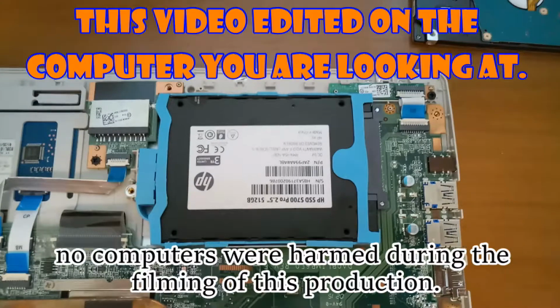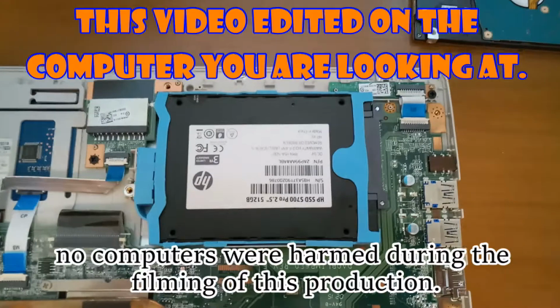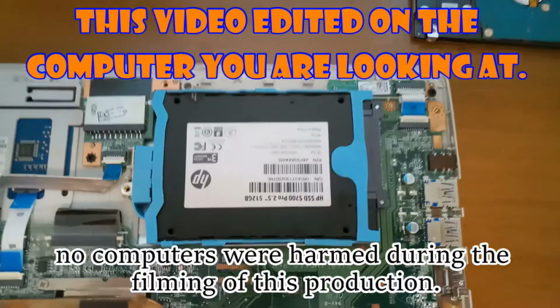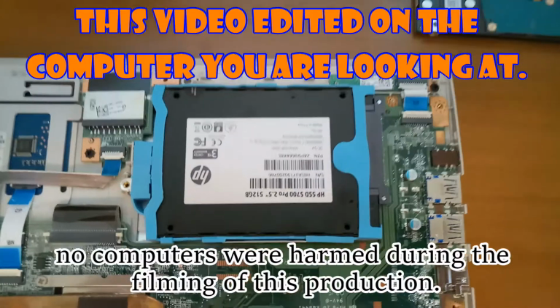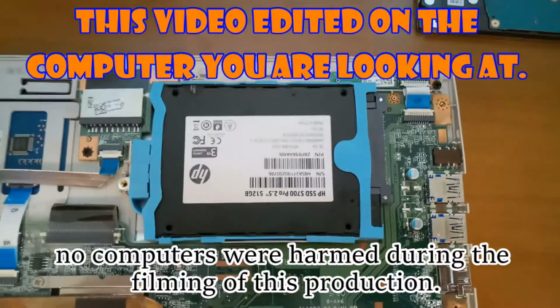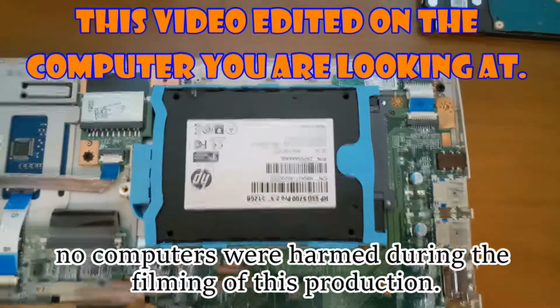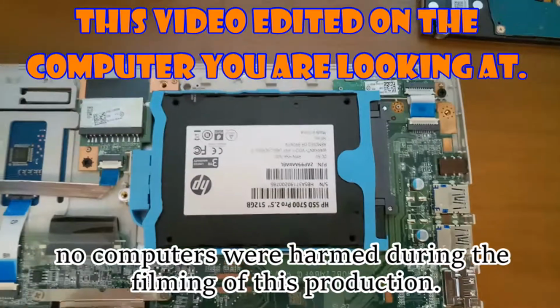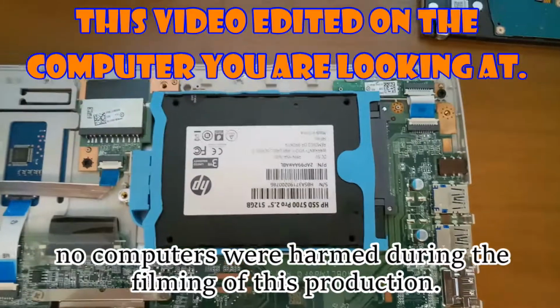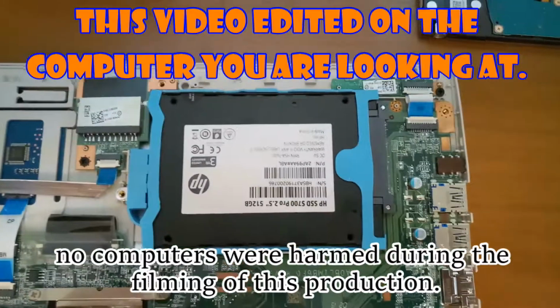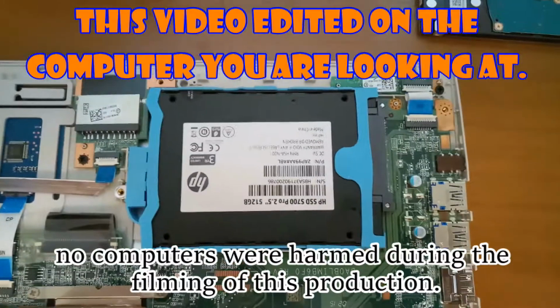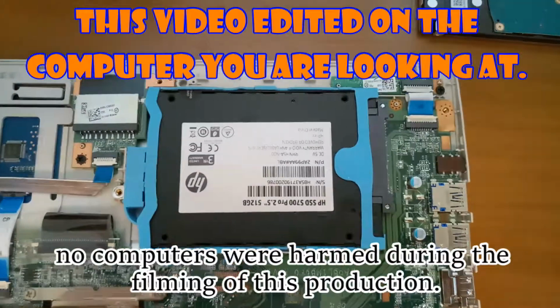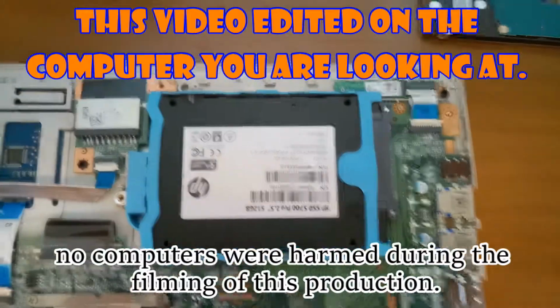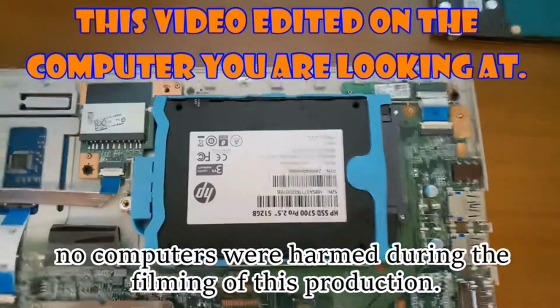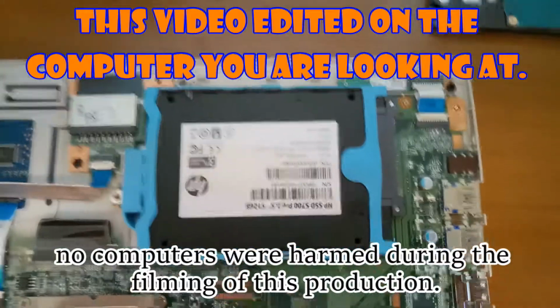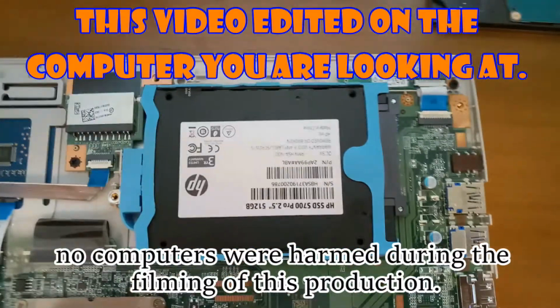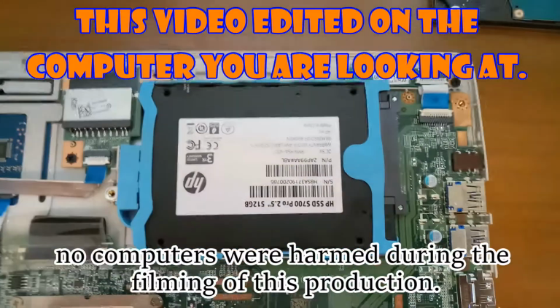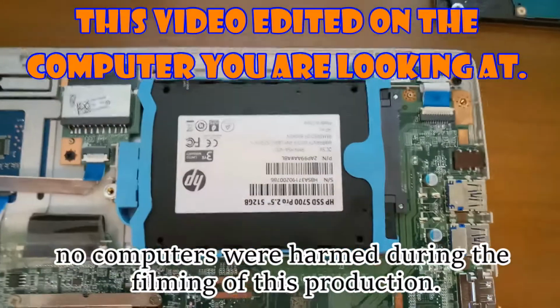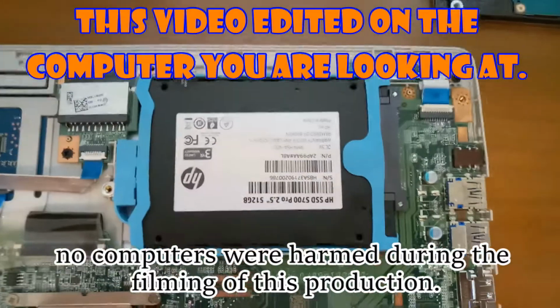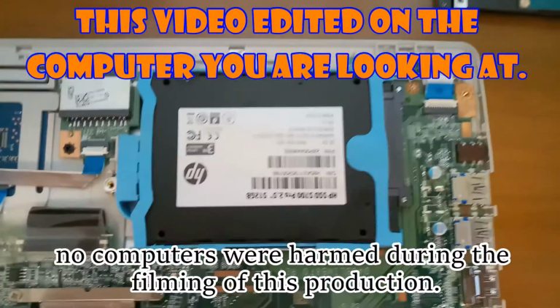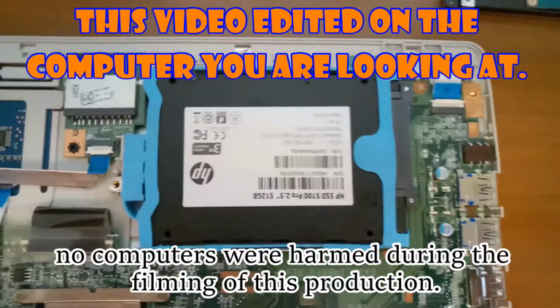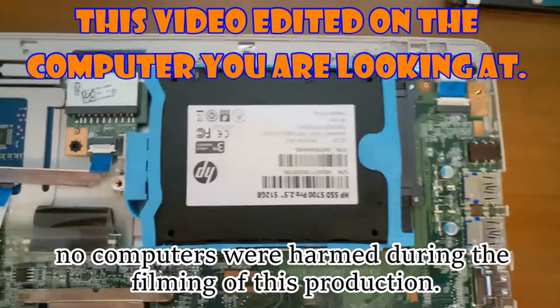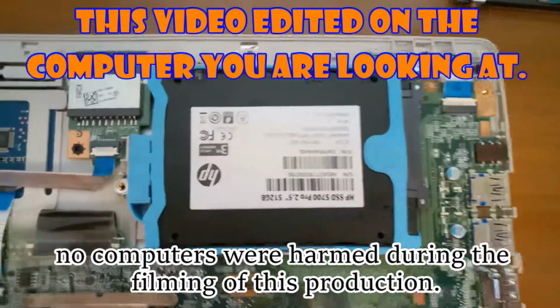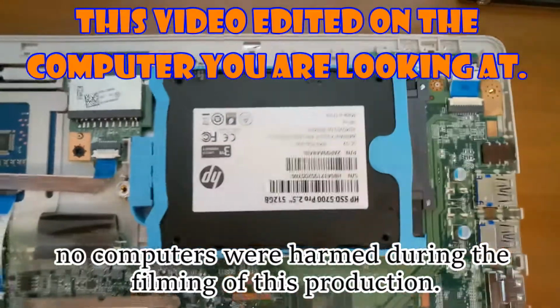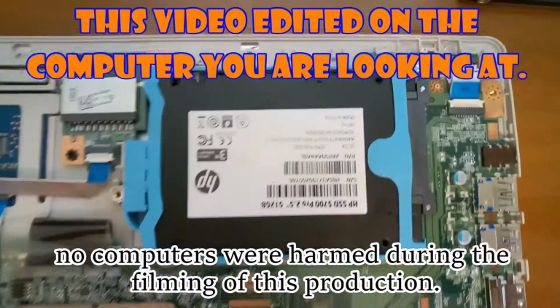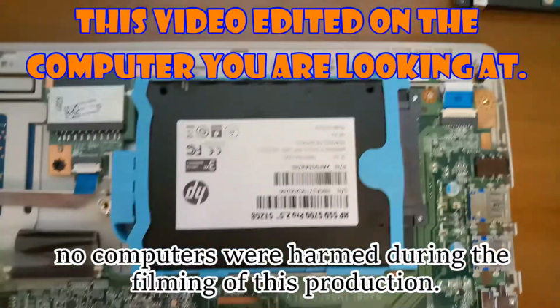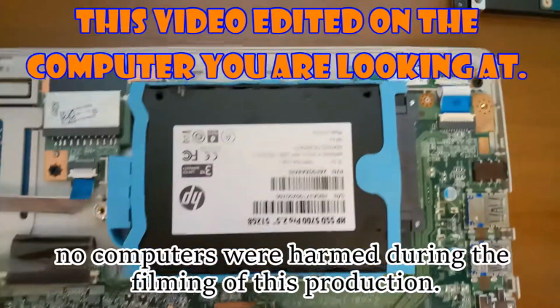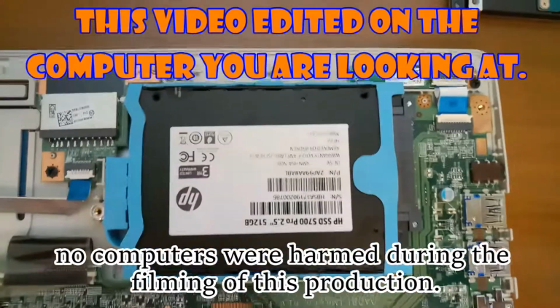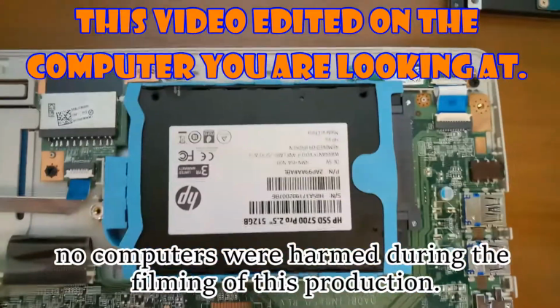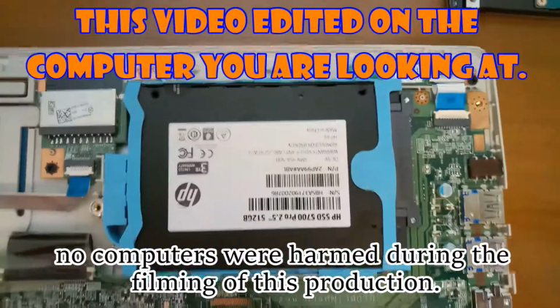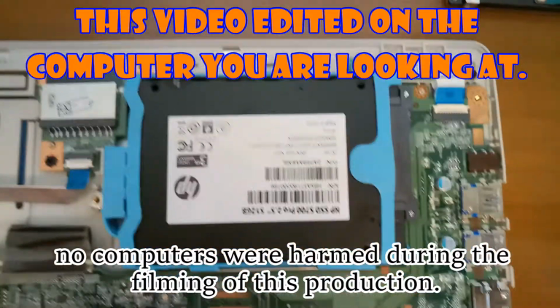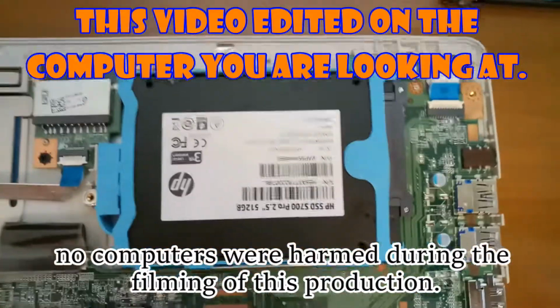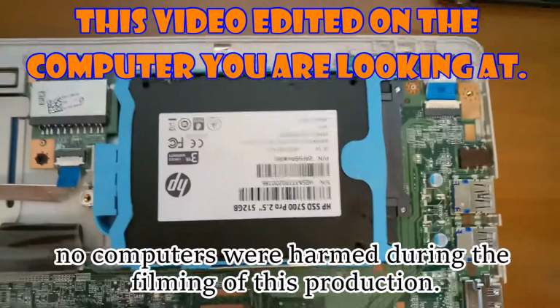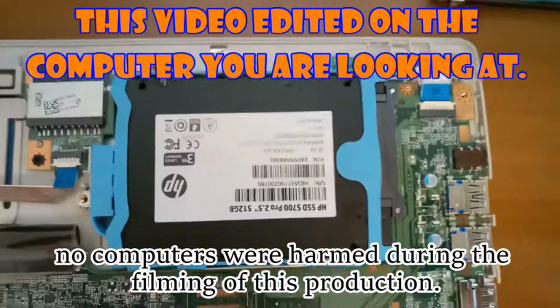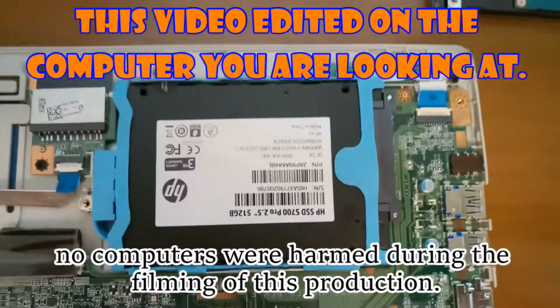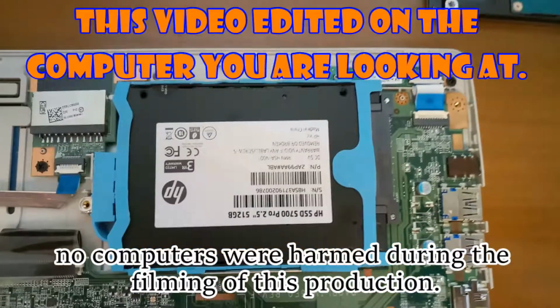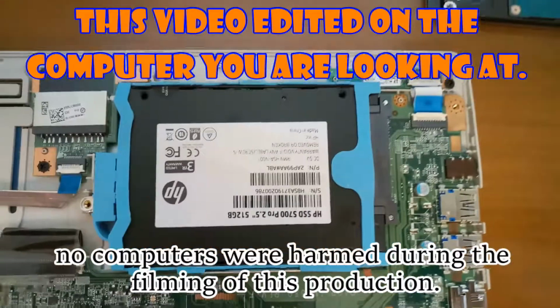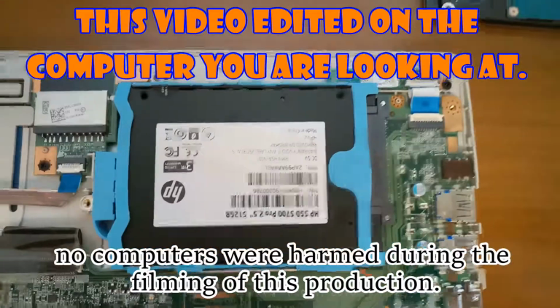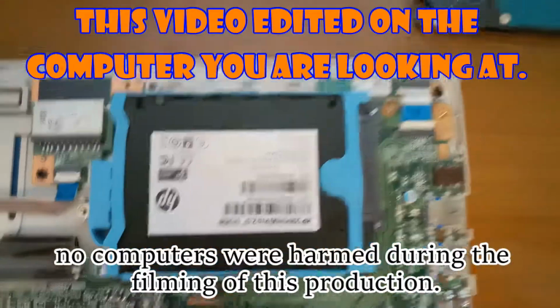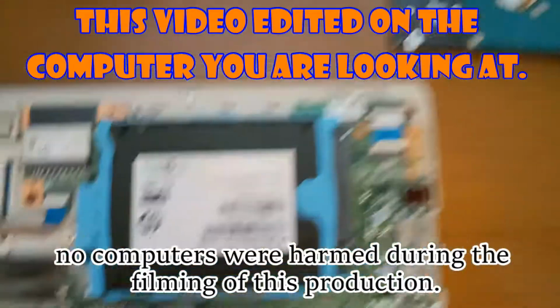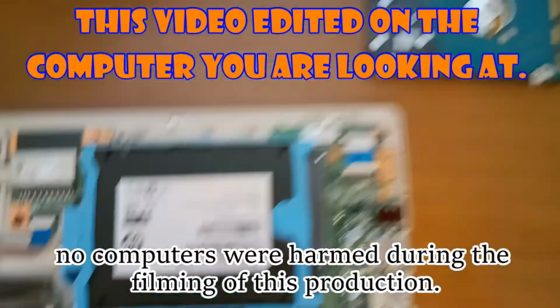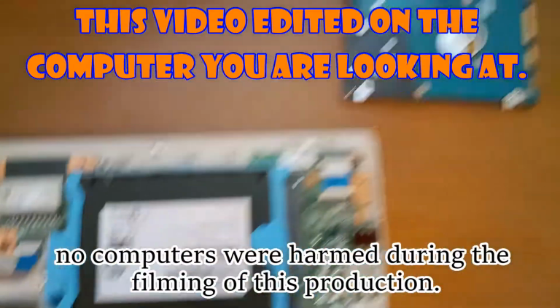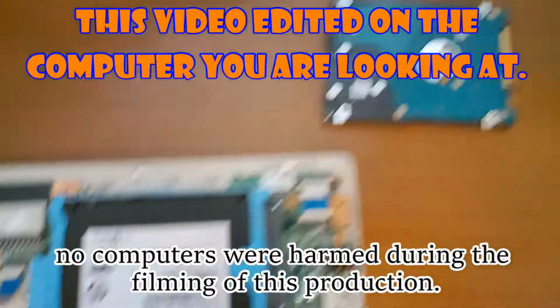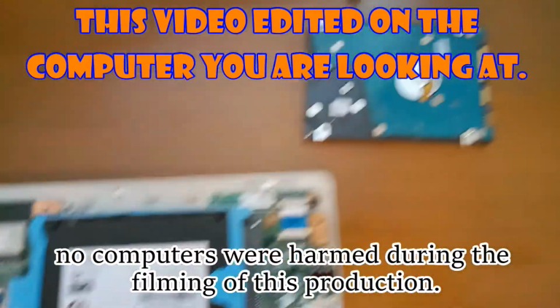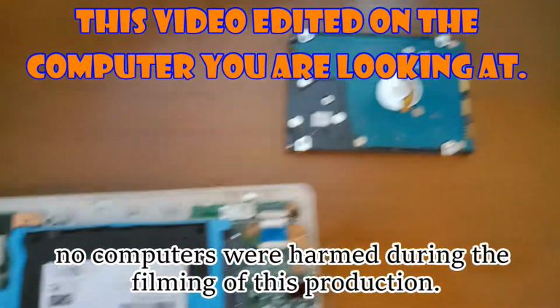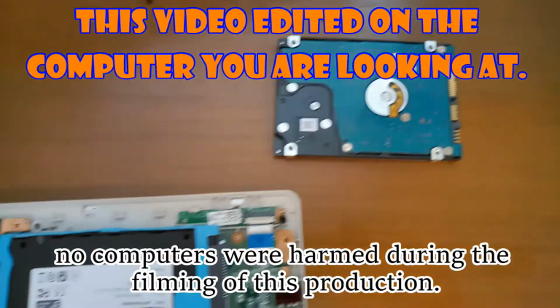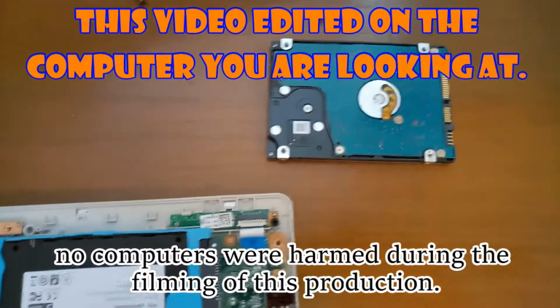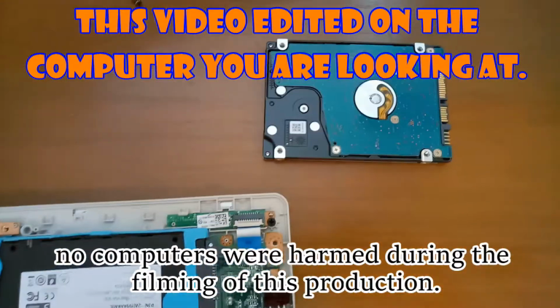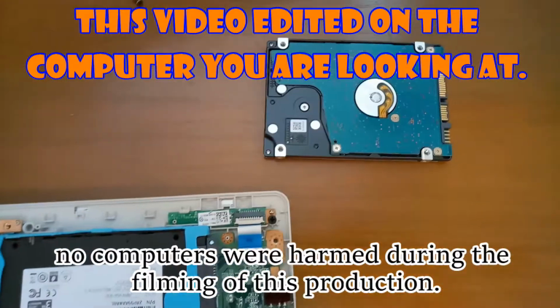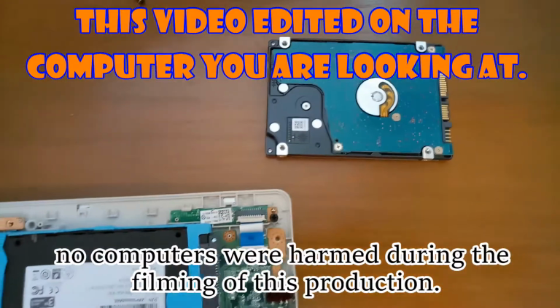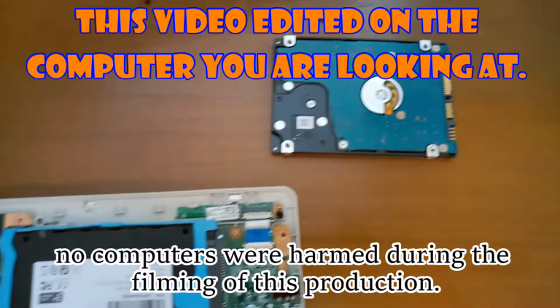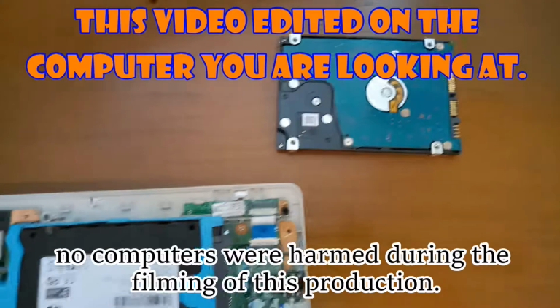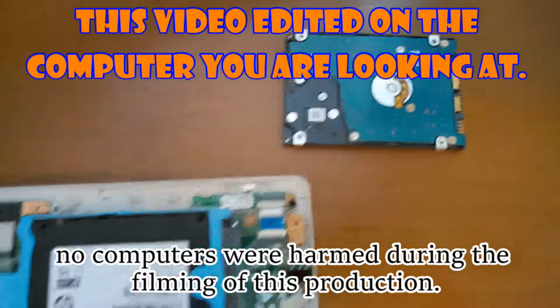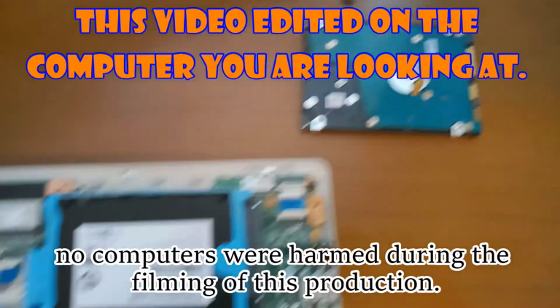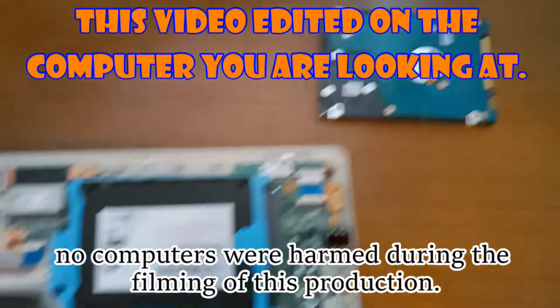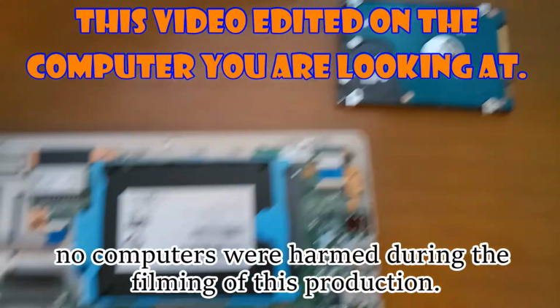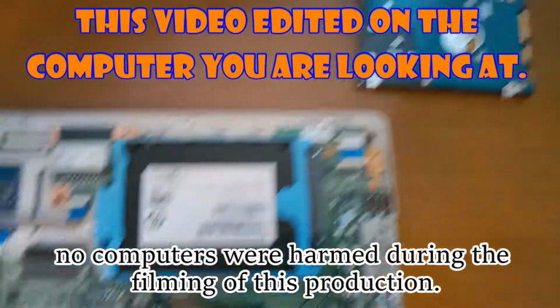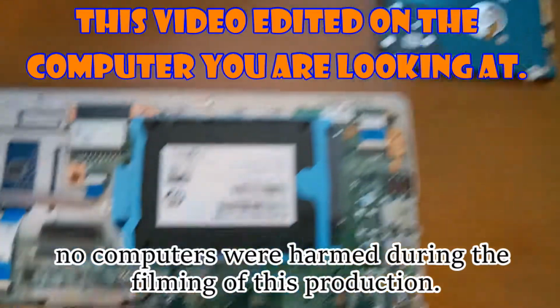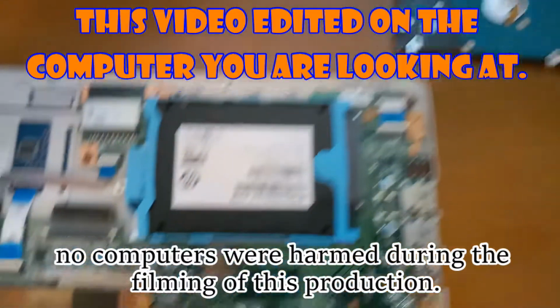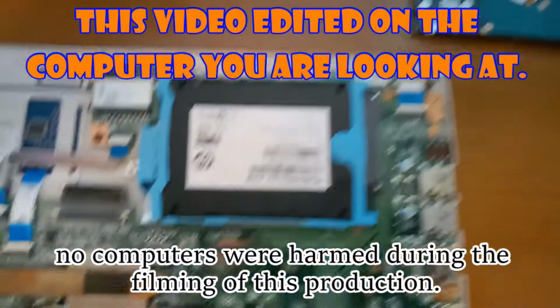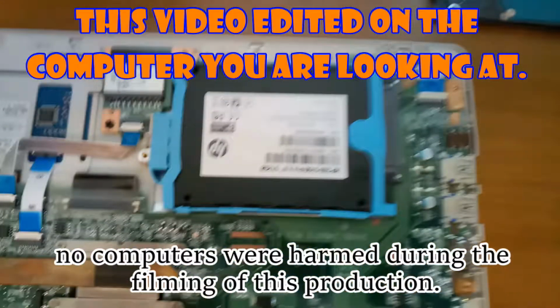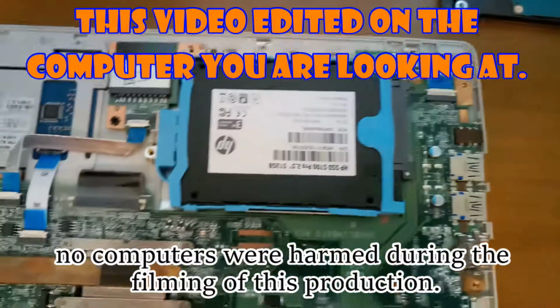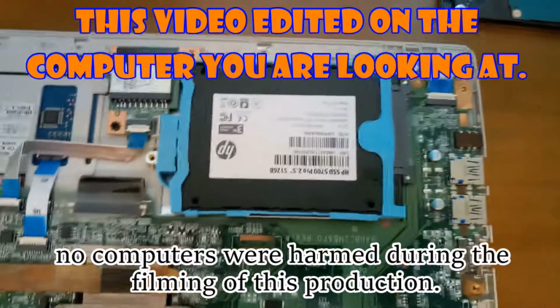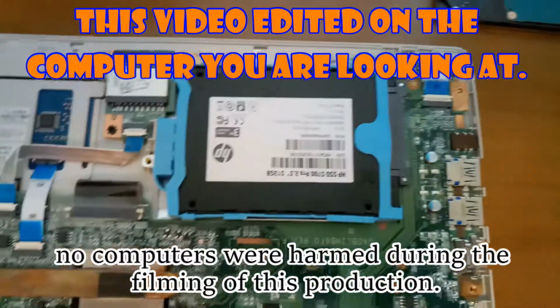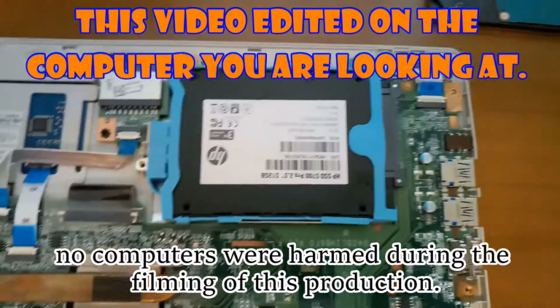All right, one final shot — the SSD has been reinstalled.